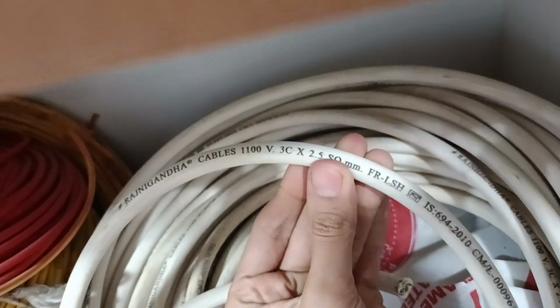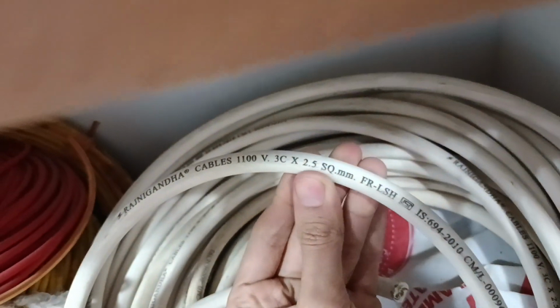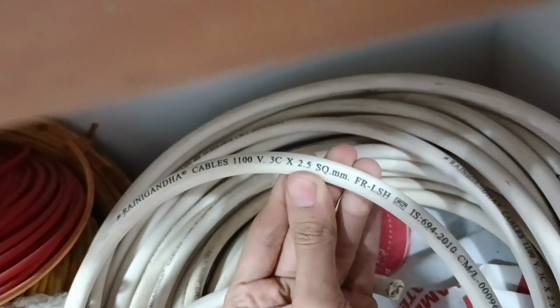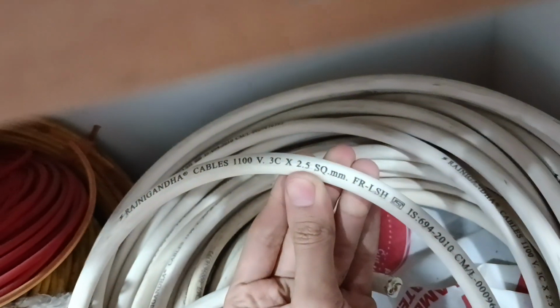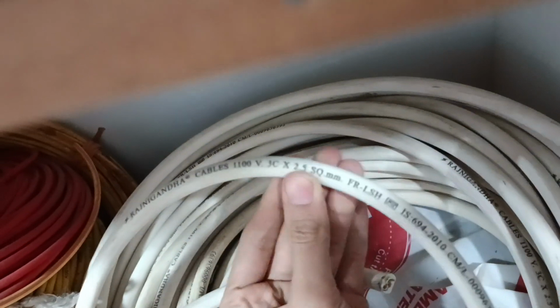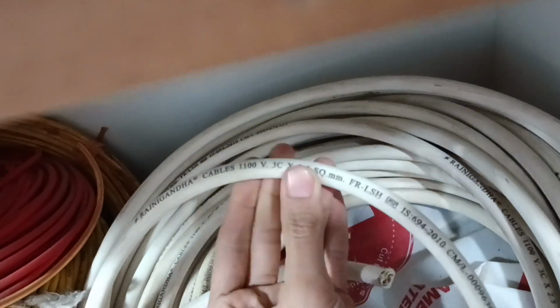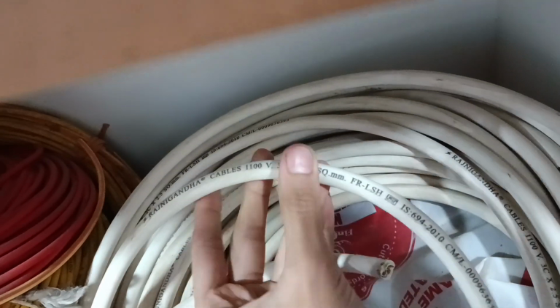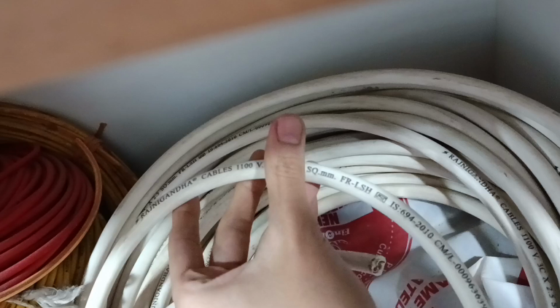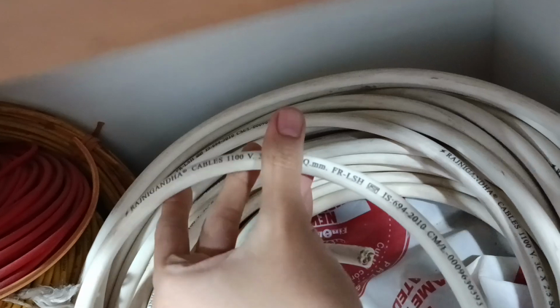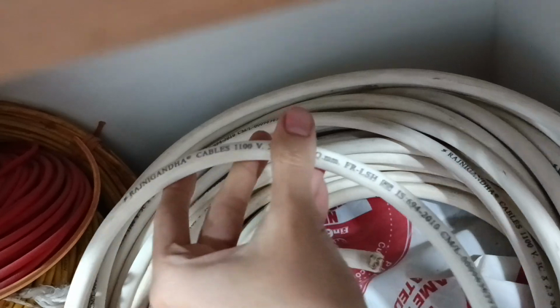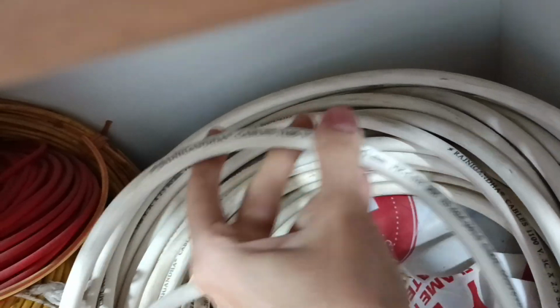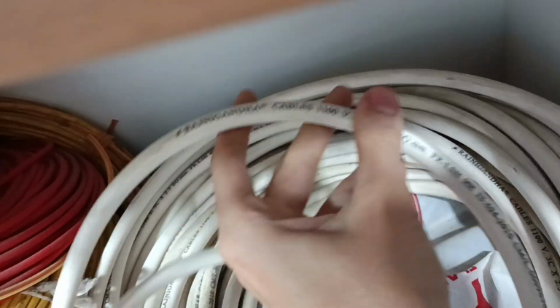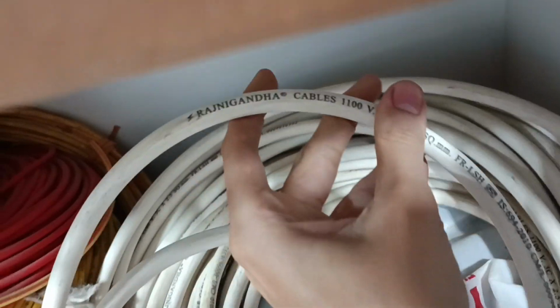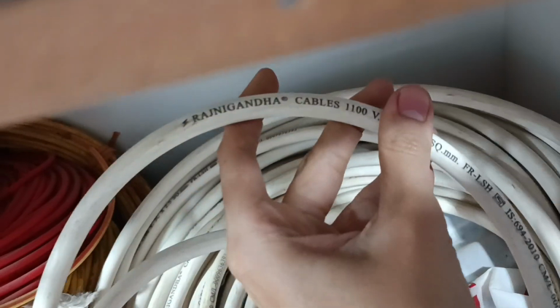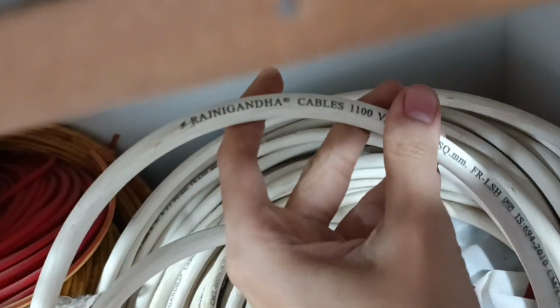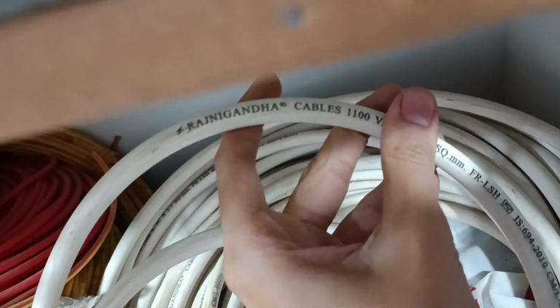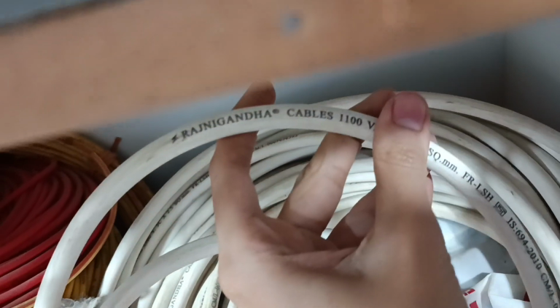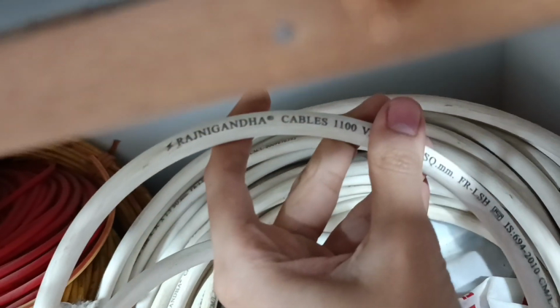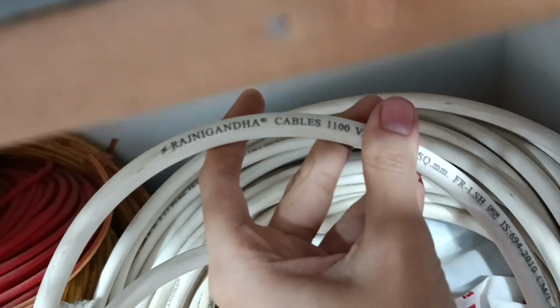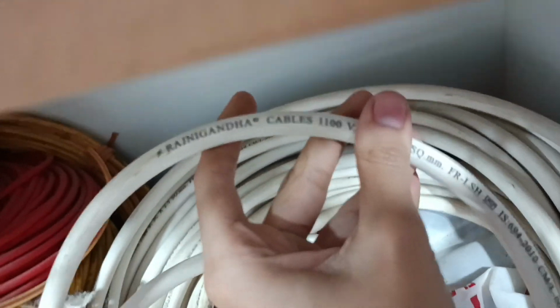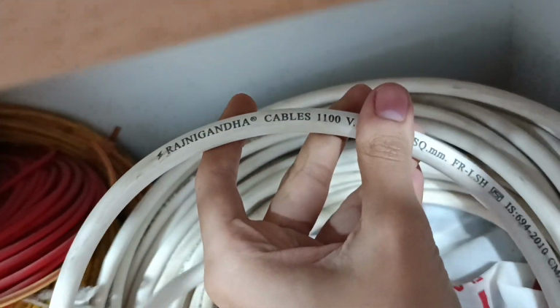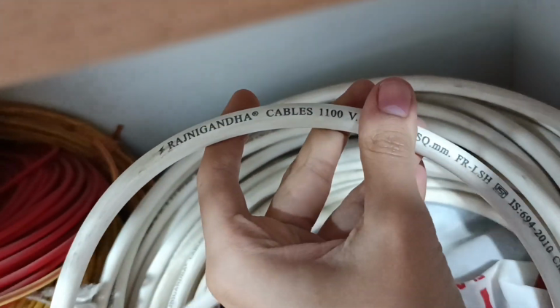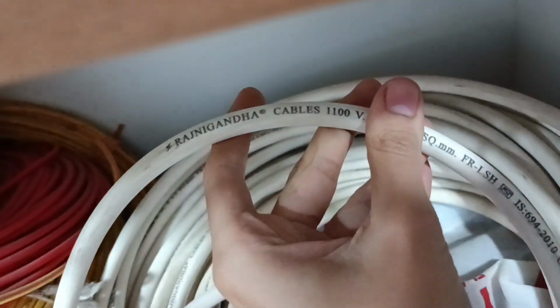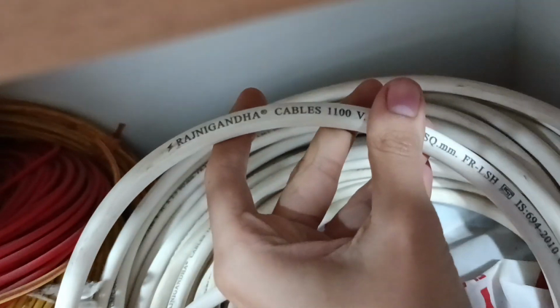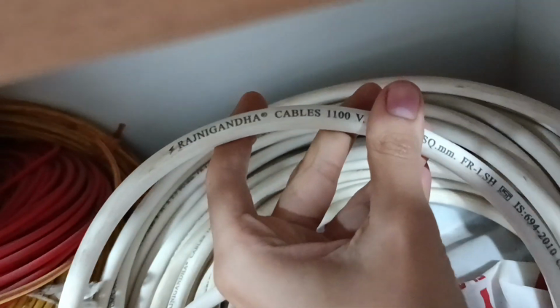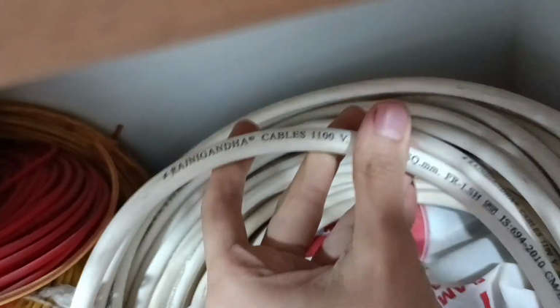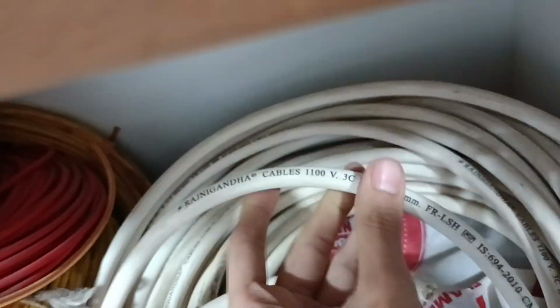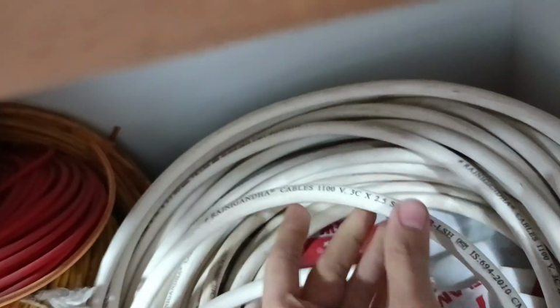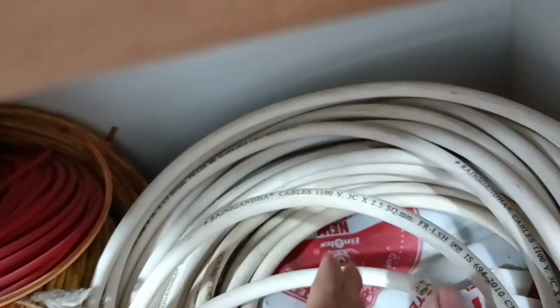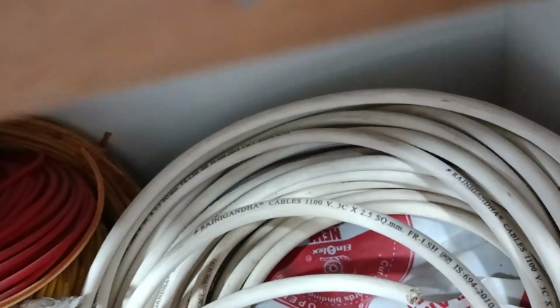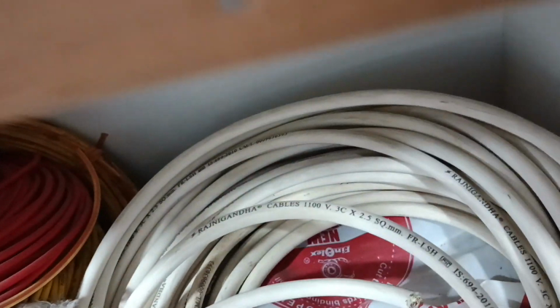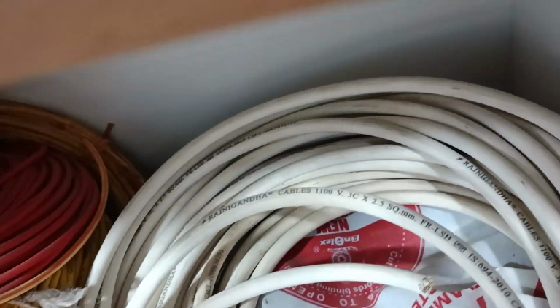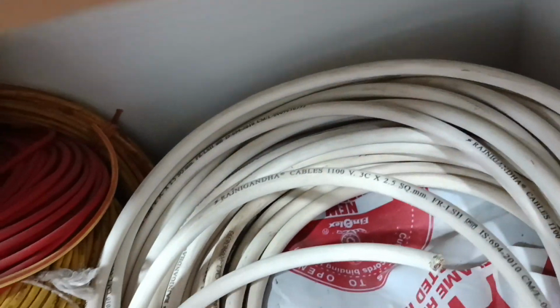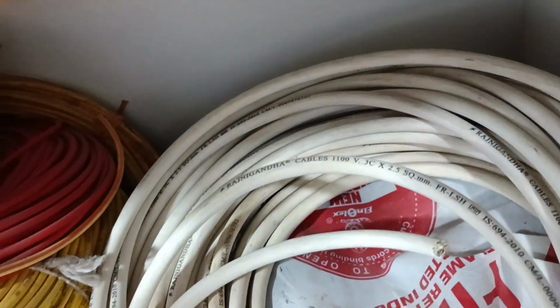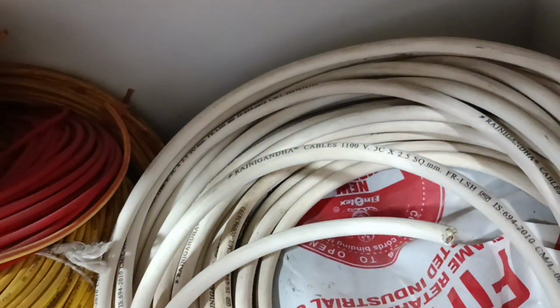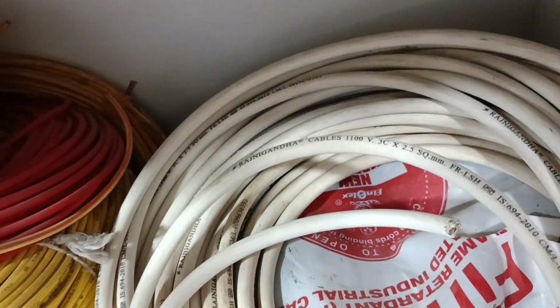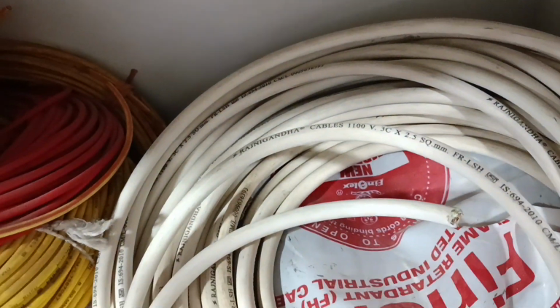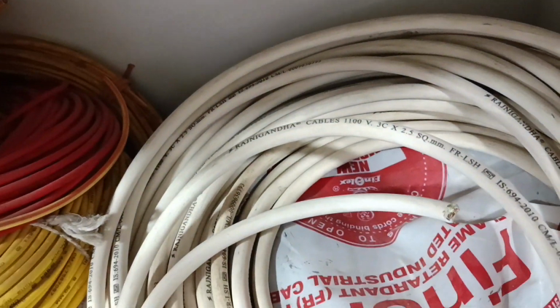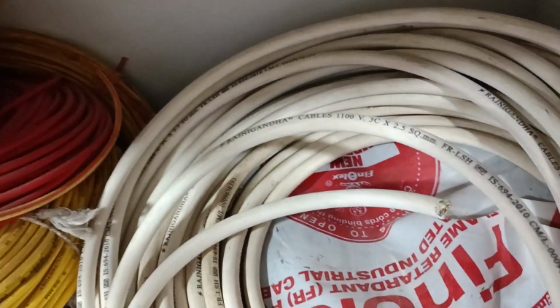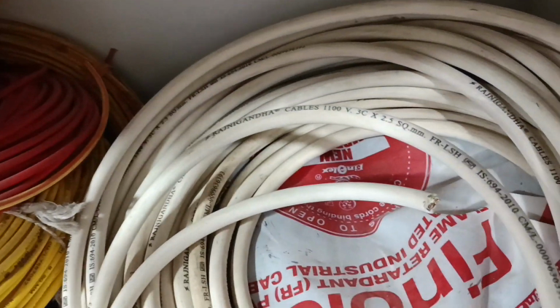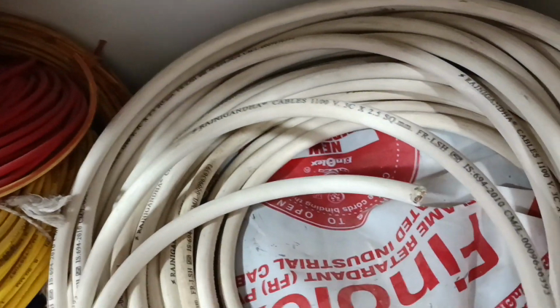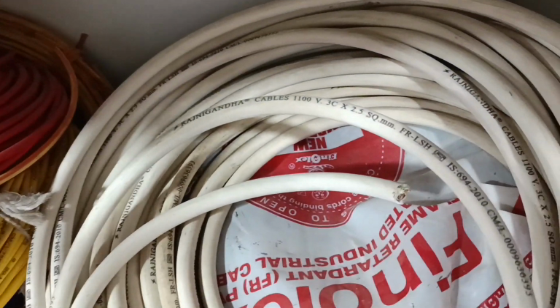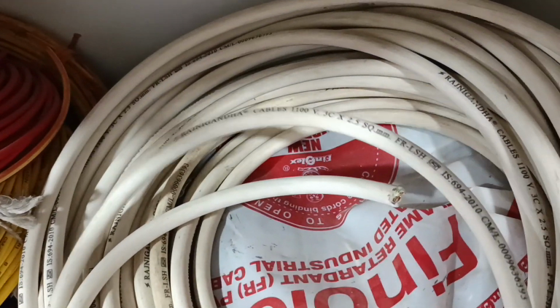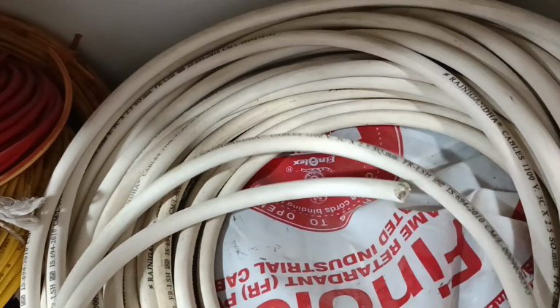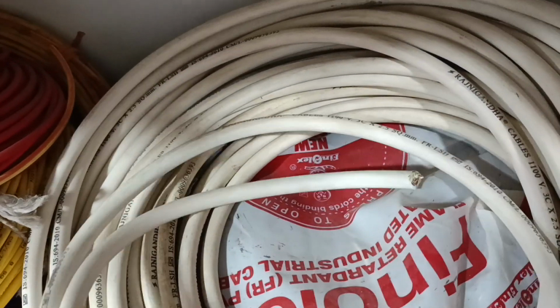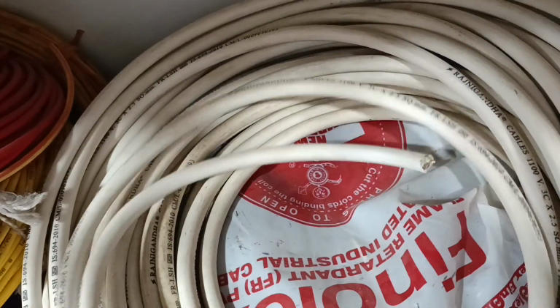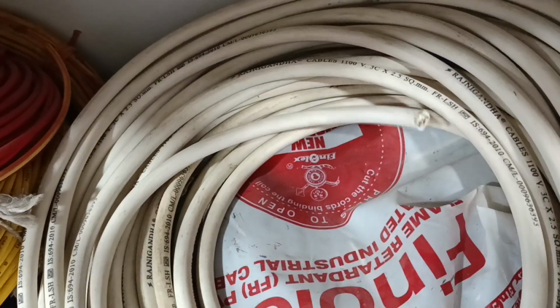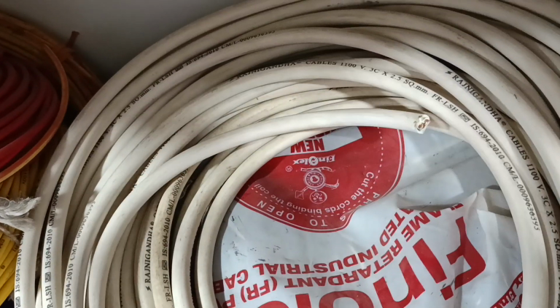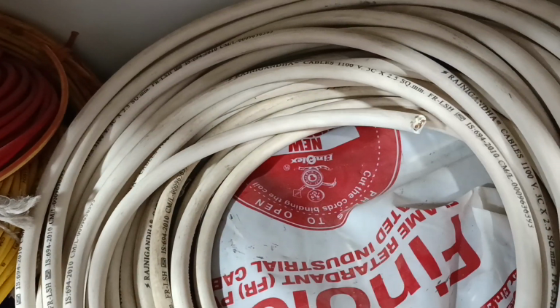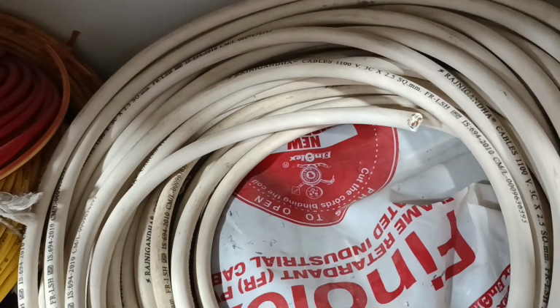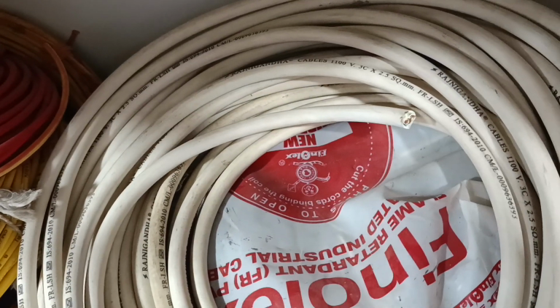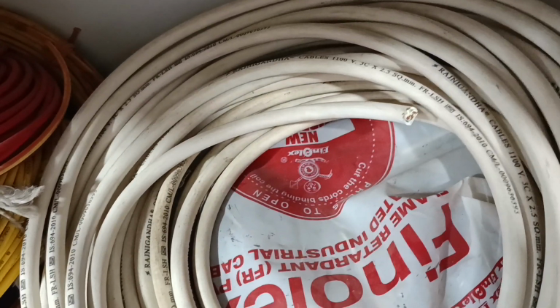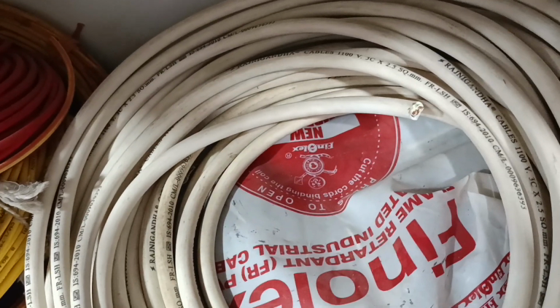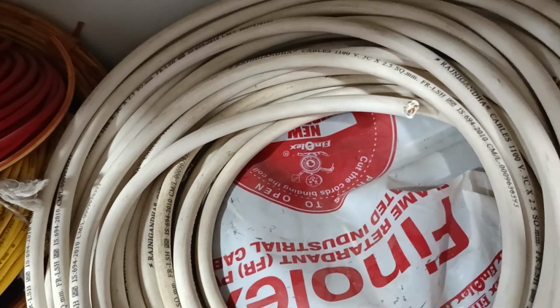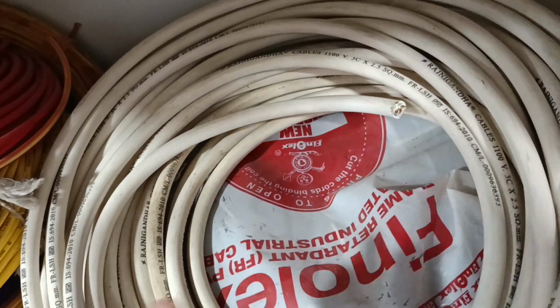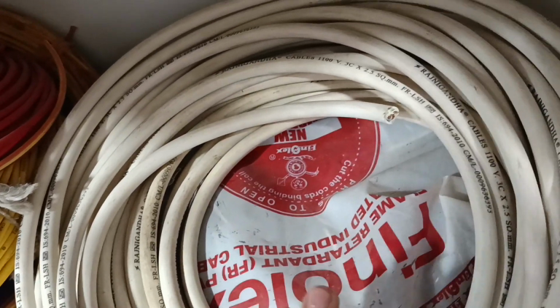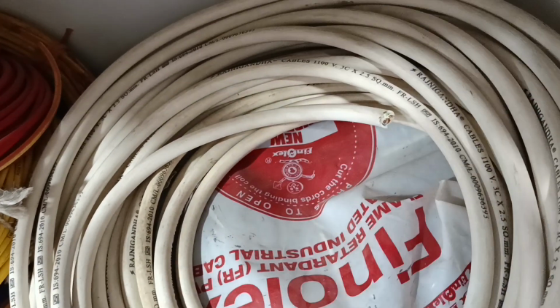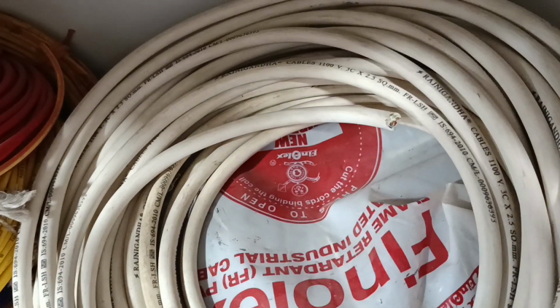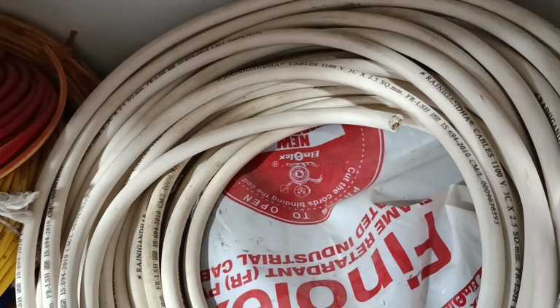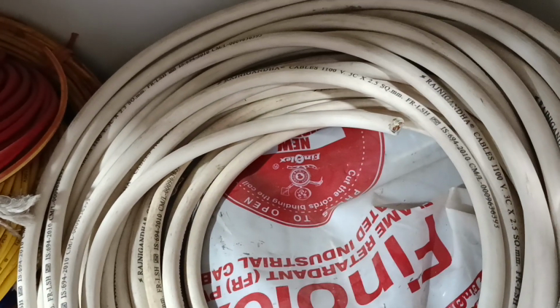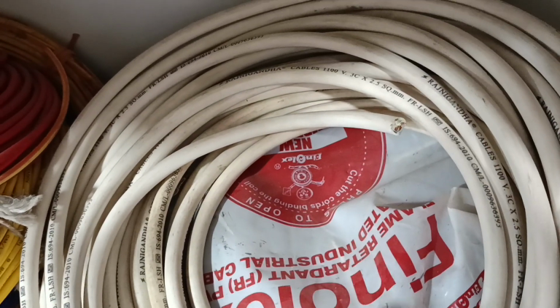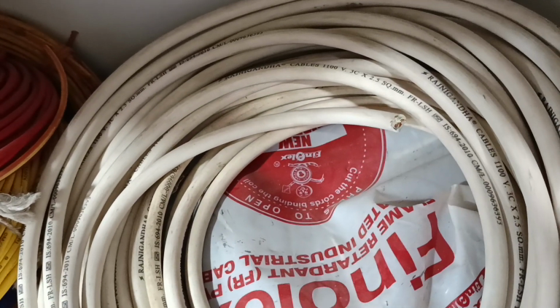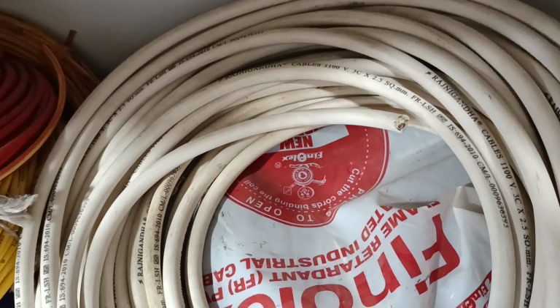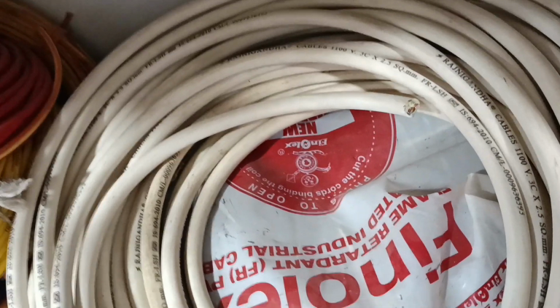The brand in white color is Rajni Ganda, and in black you can get Phenolex and Polycap.